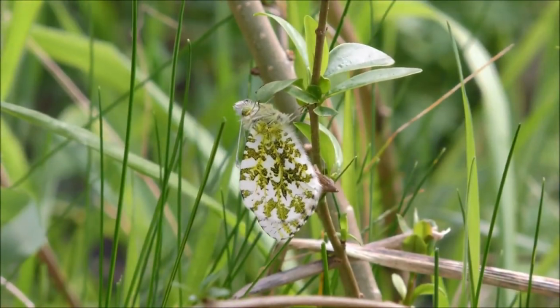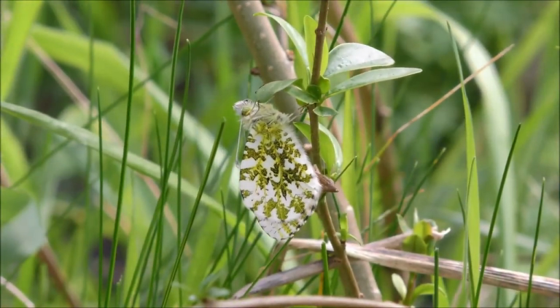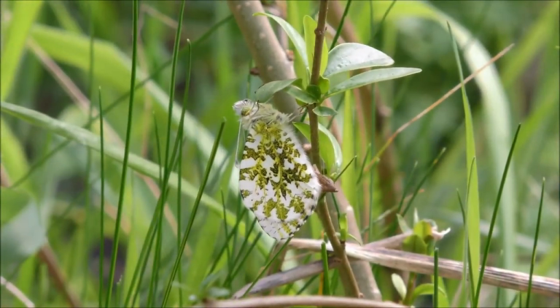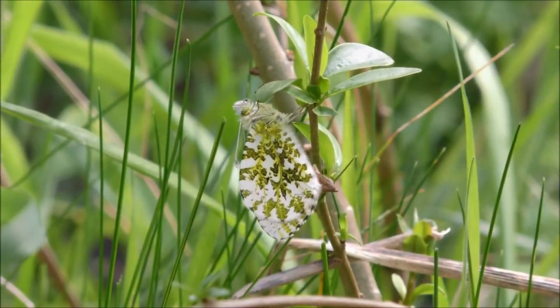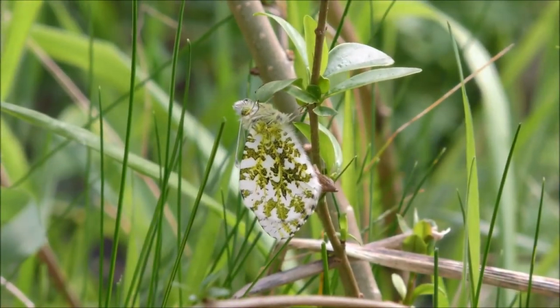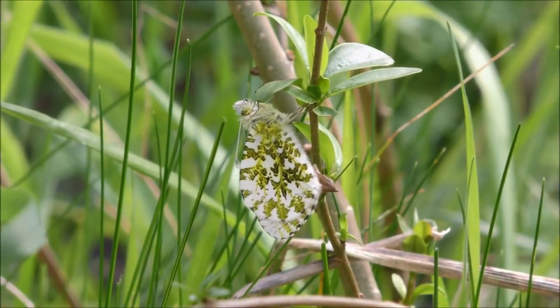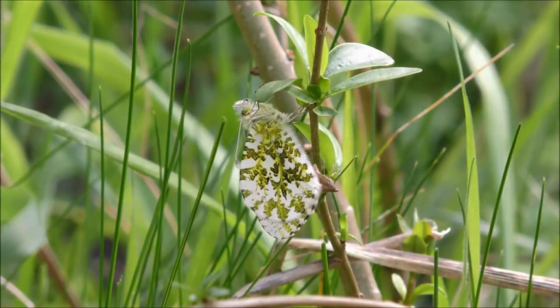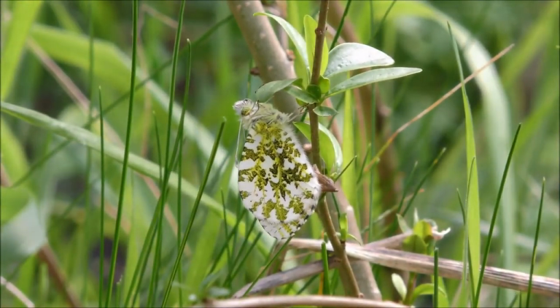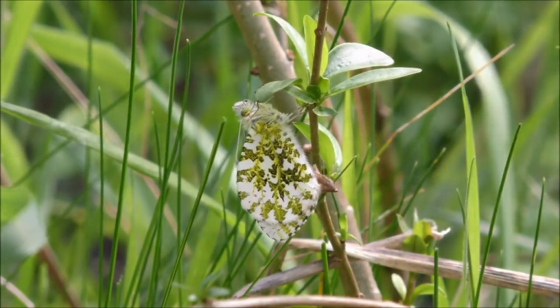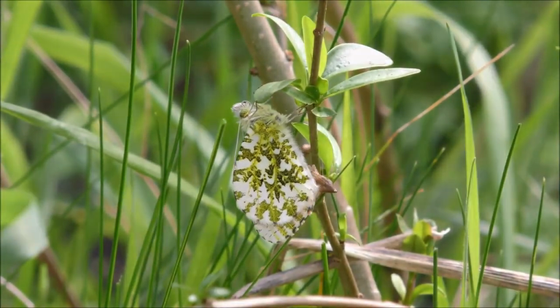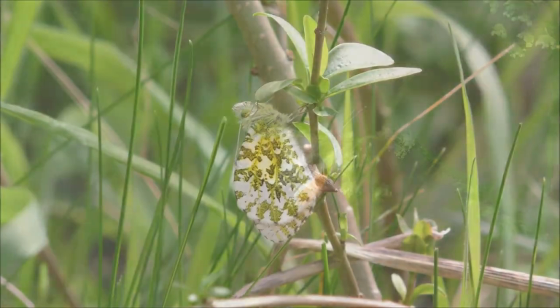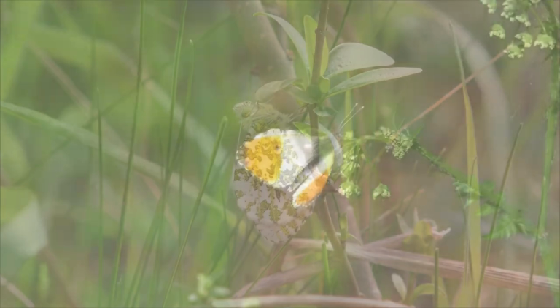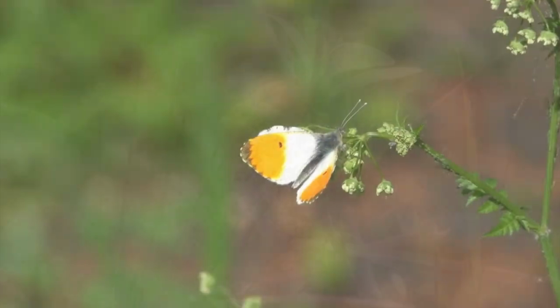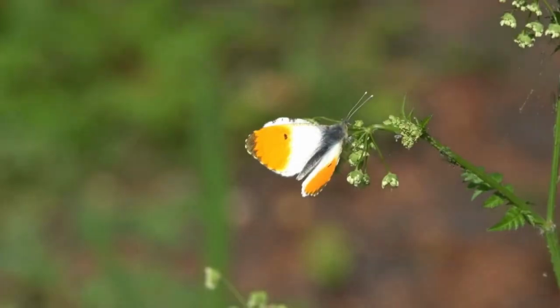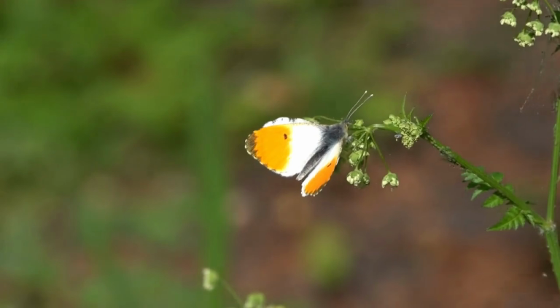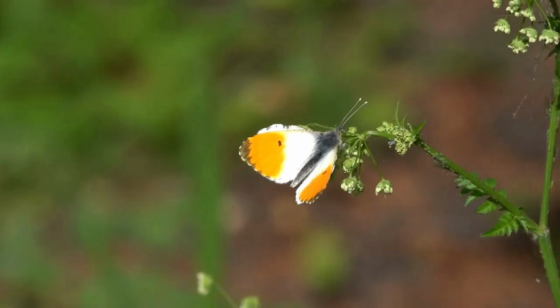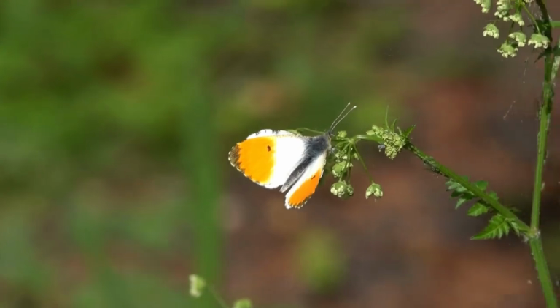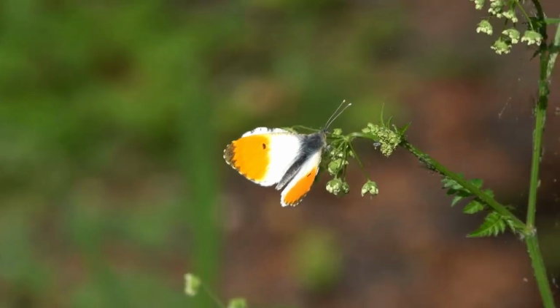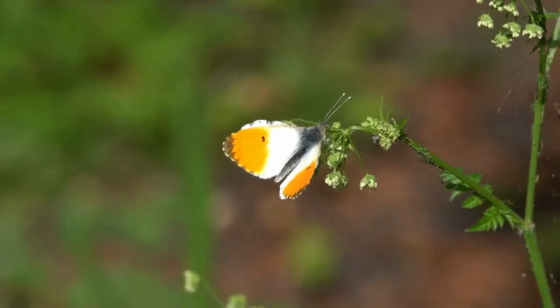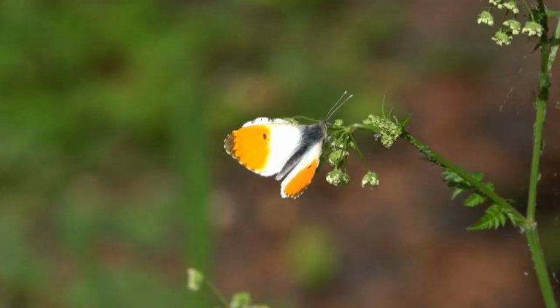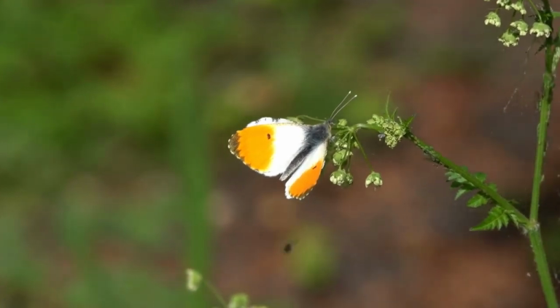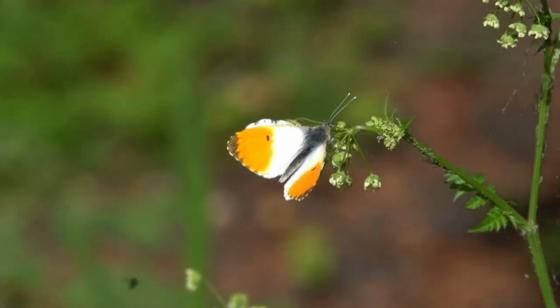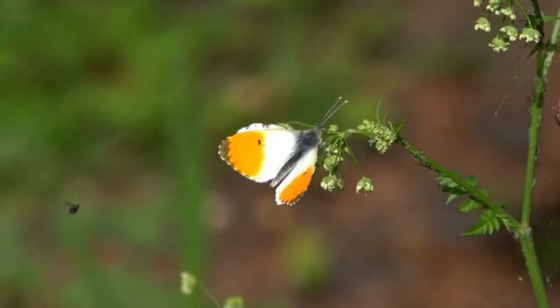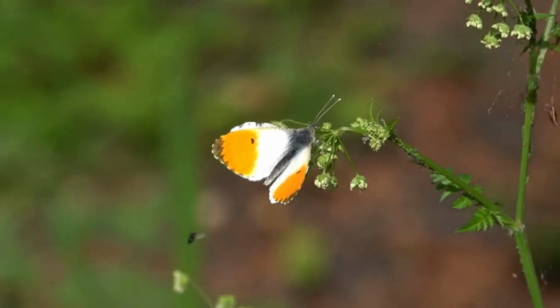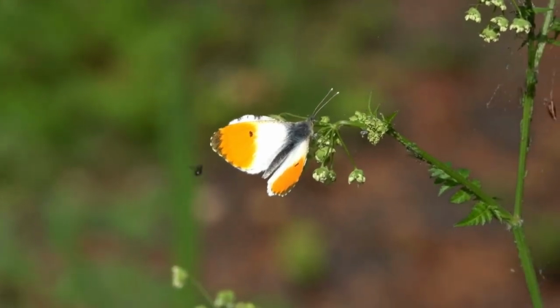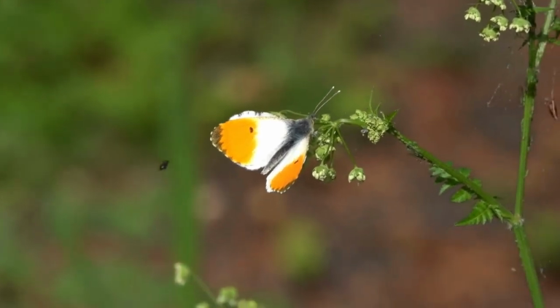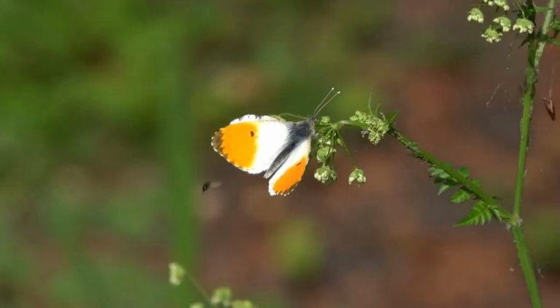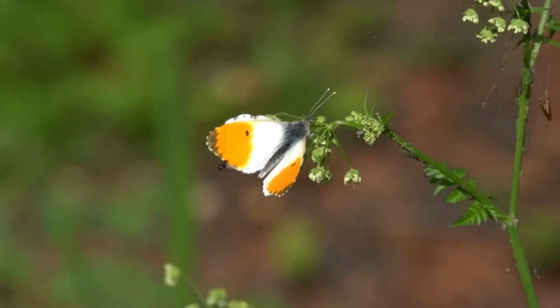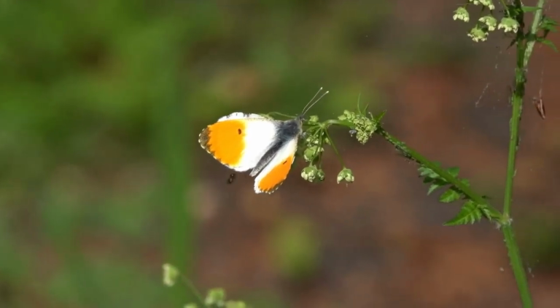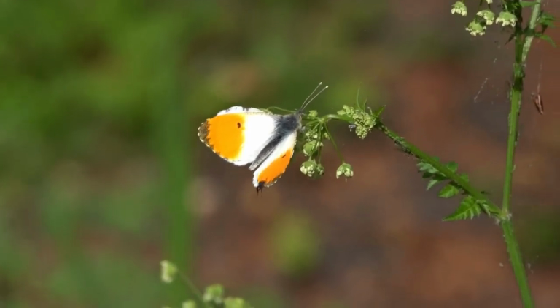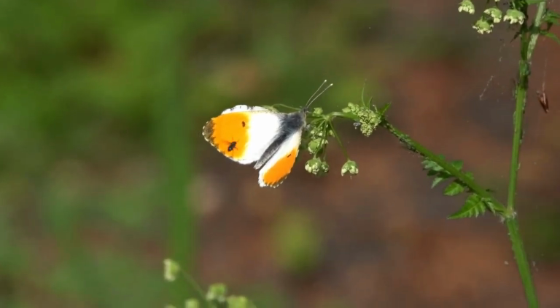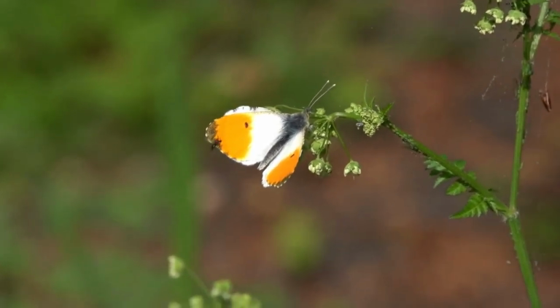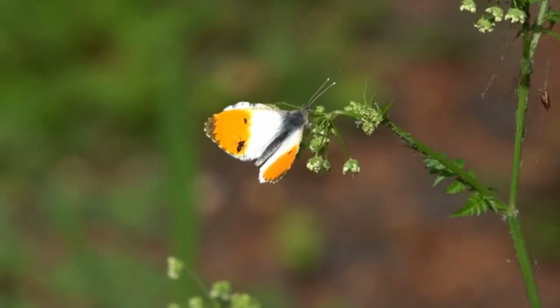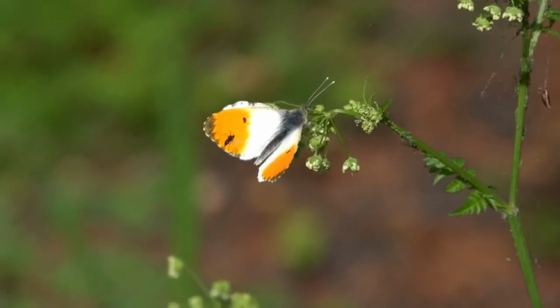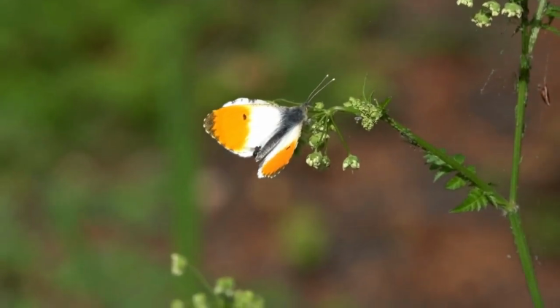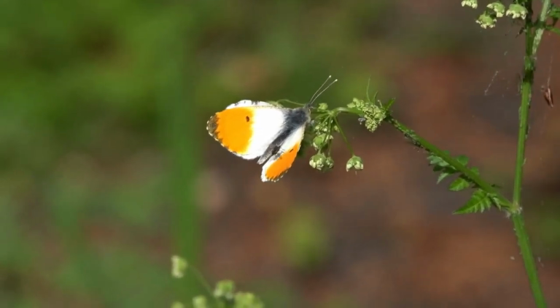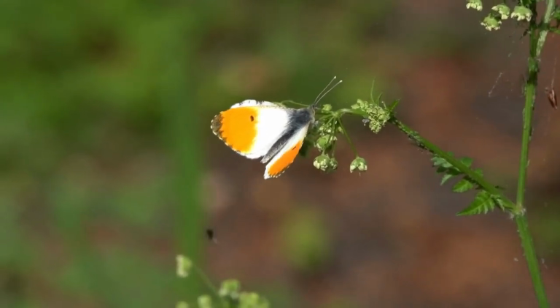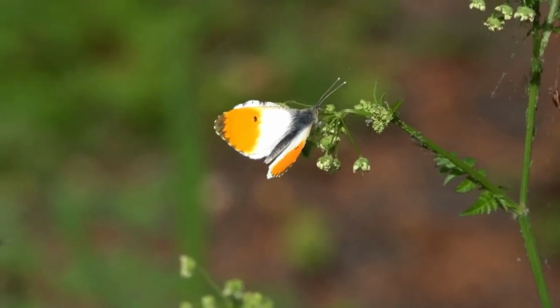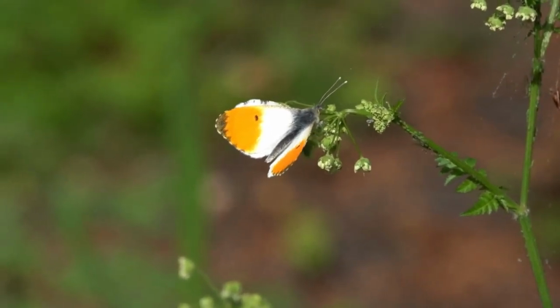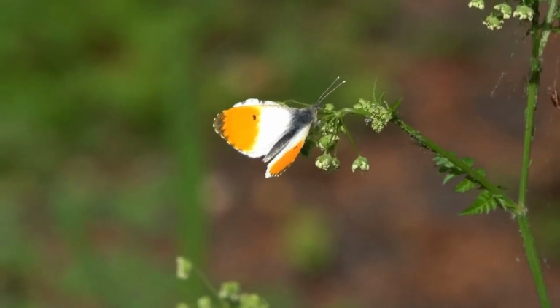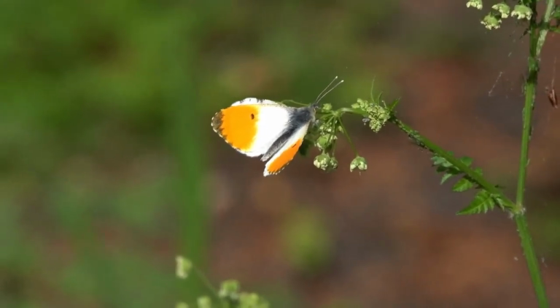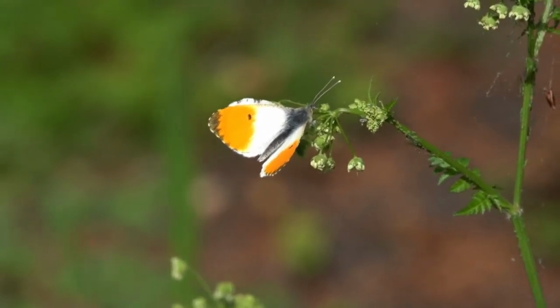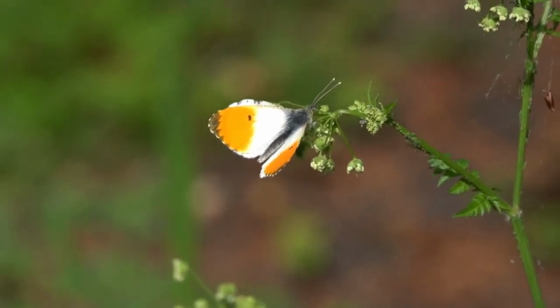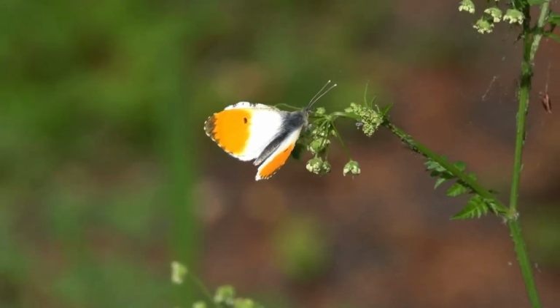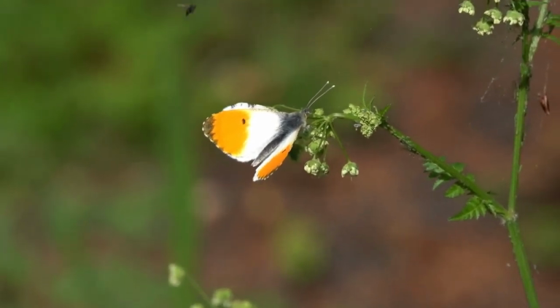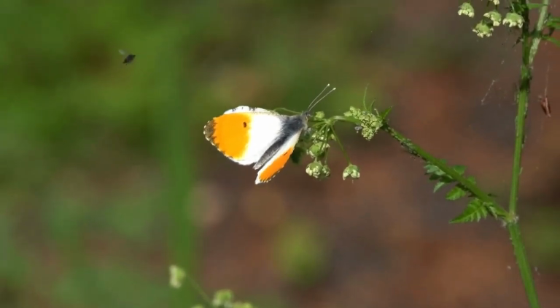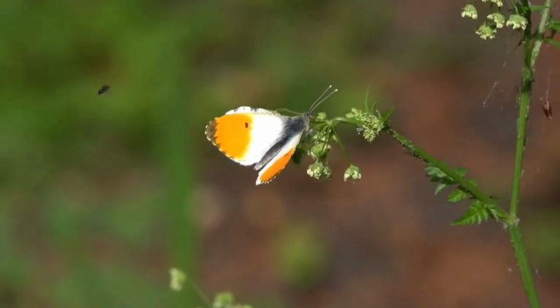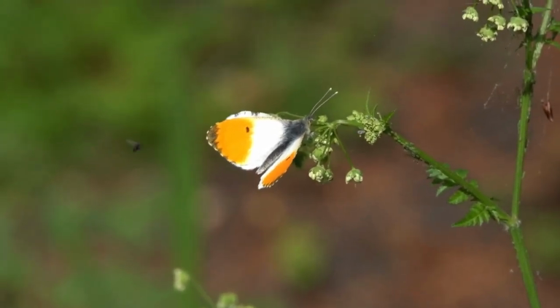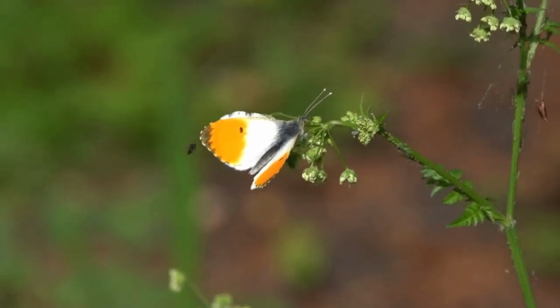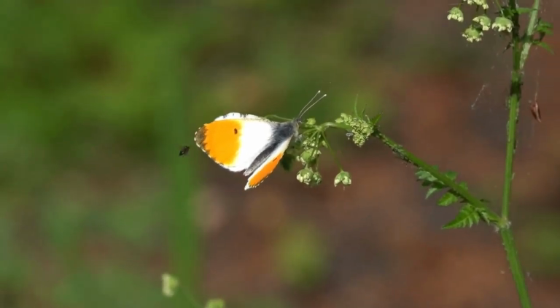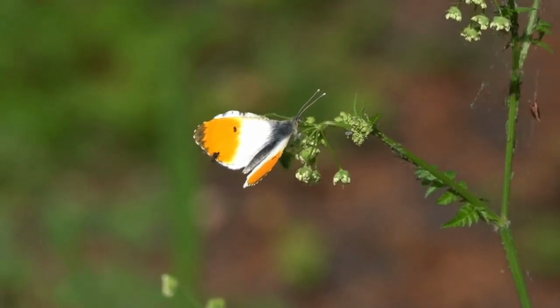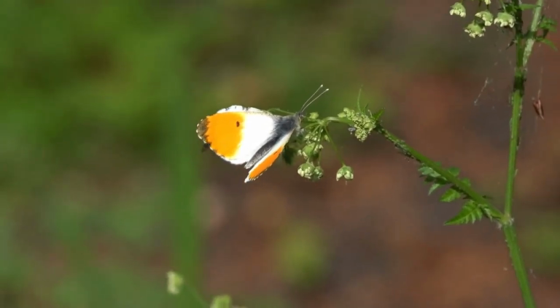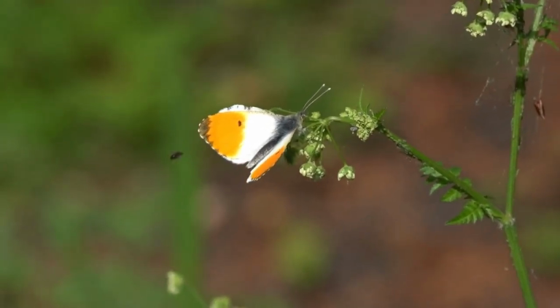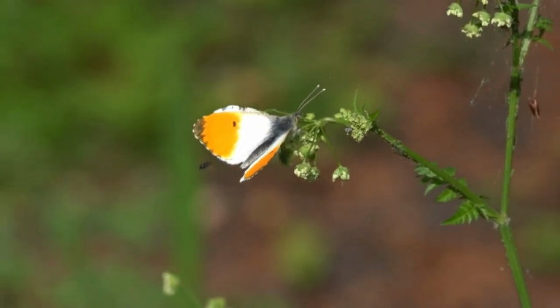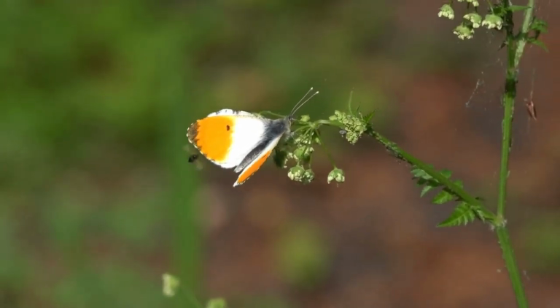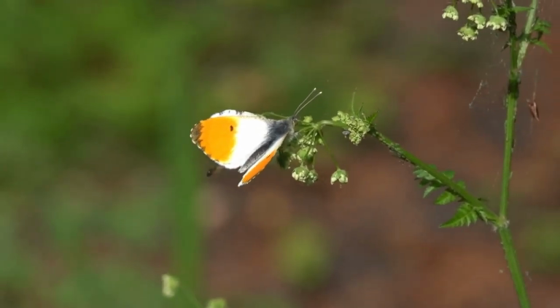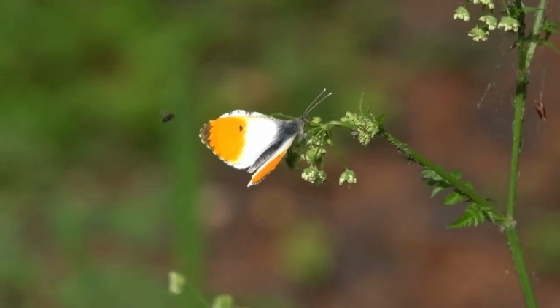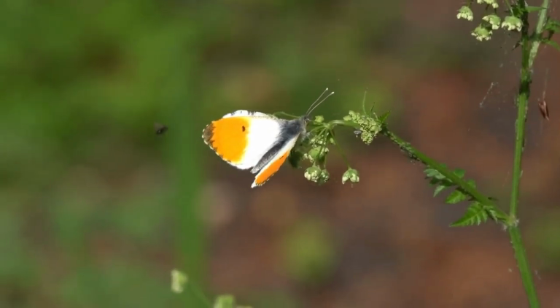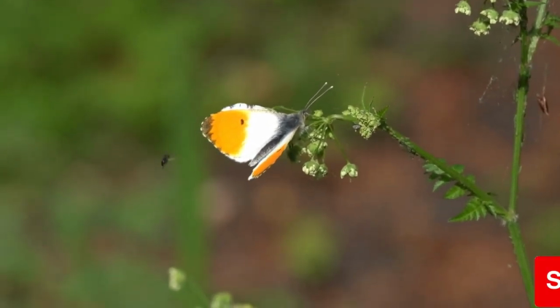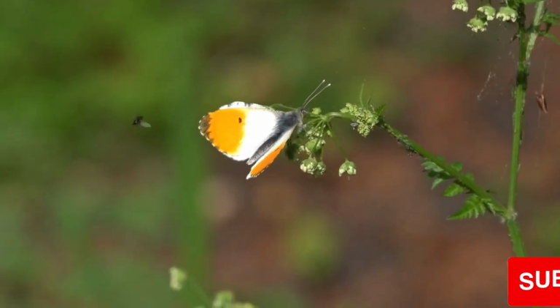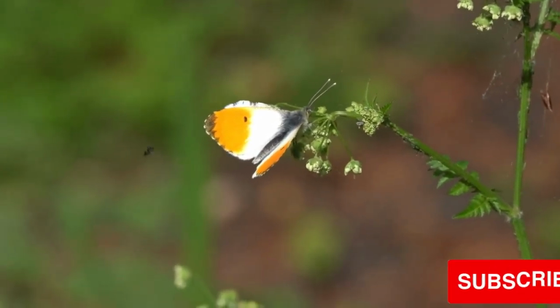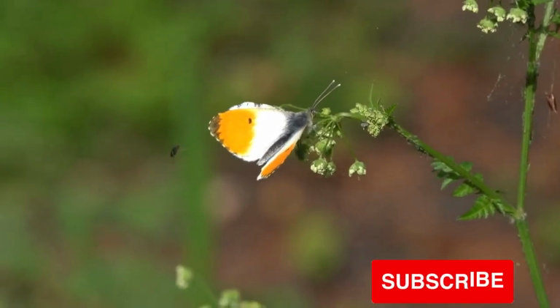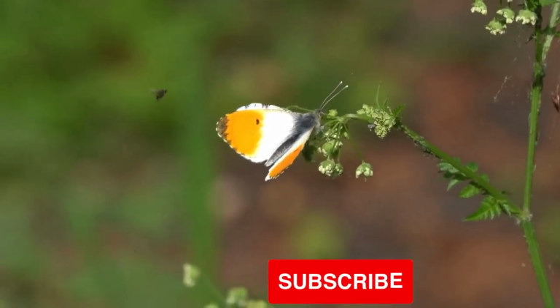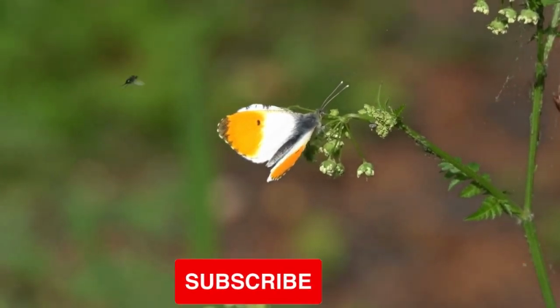The butterfly is now free to fly away and to restart the entire life cycle all over again.